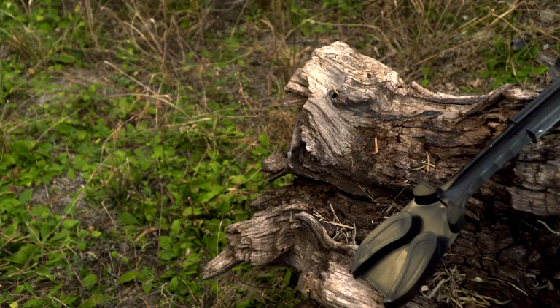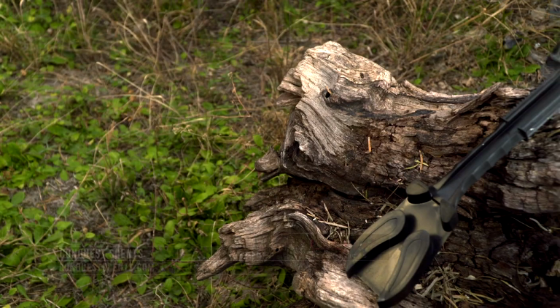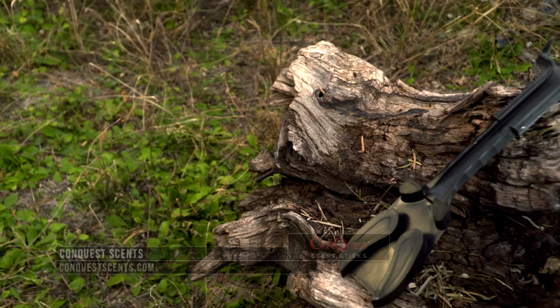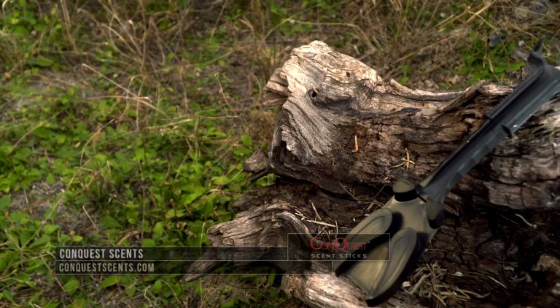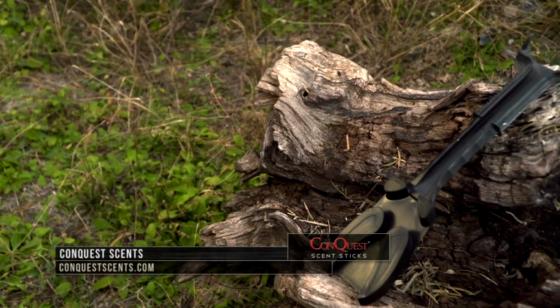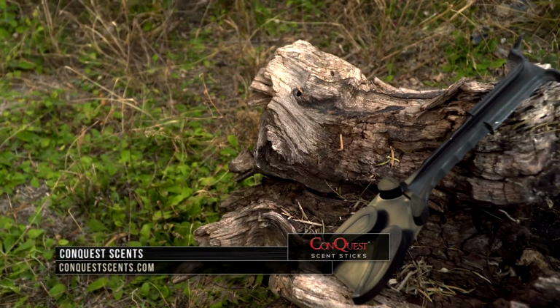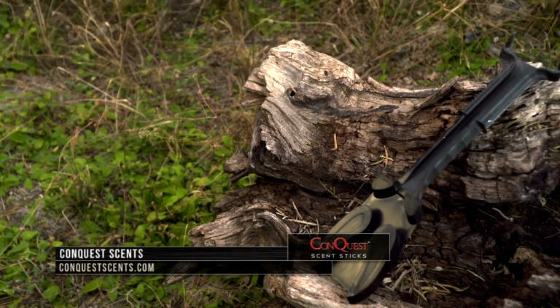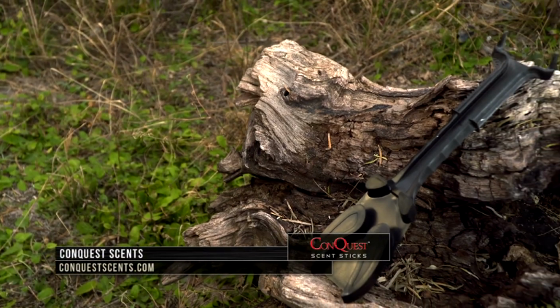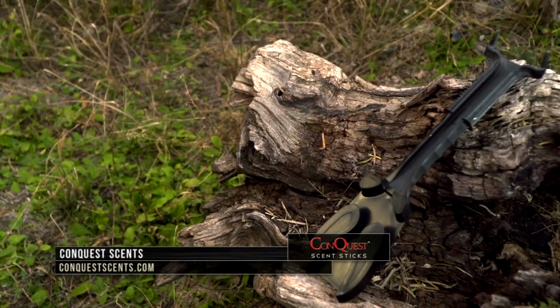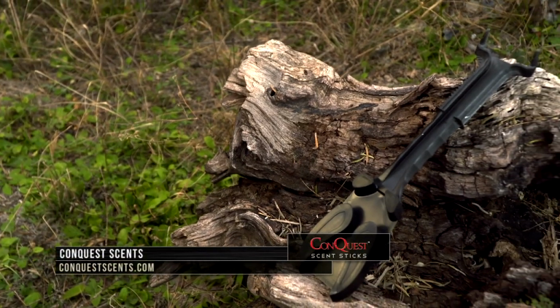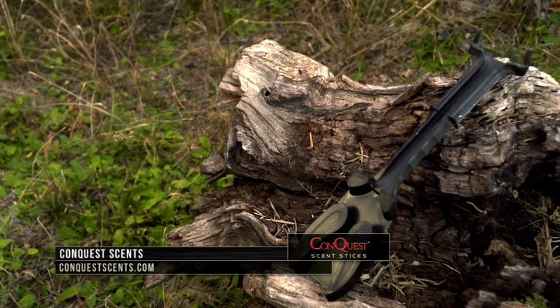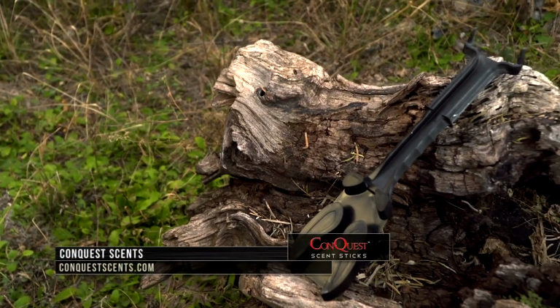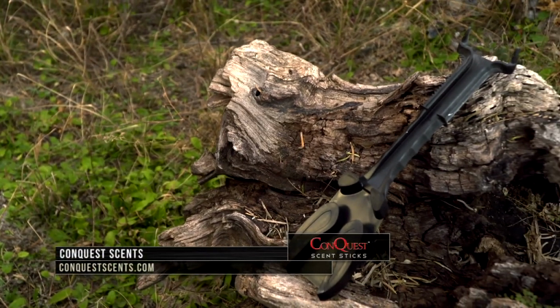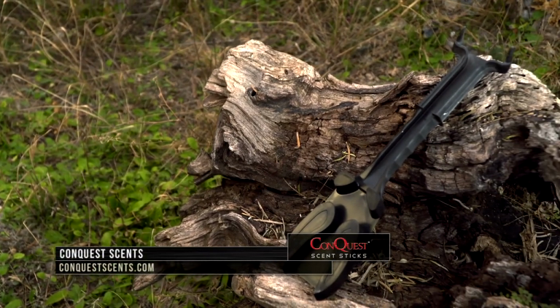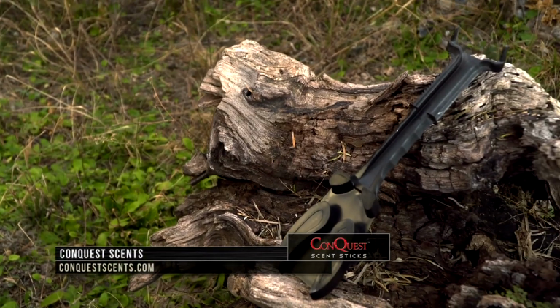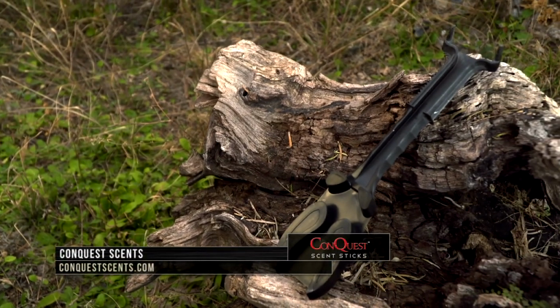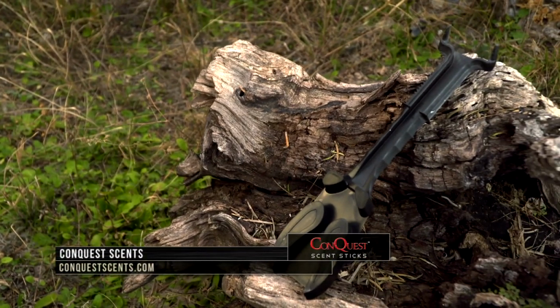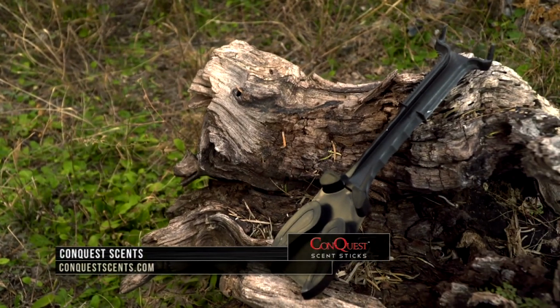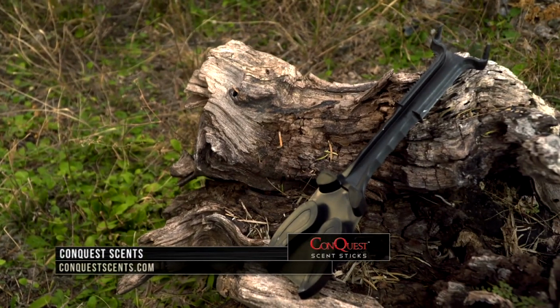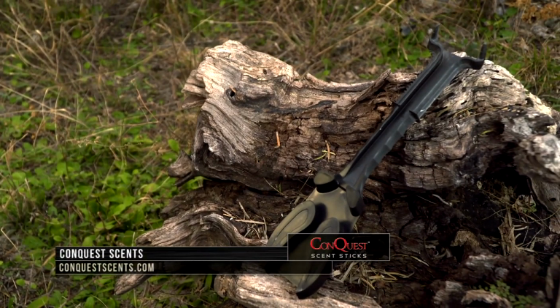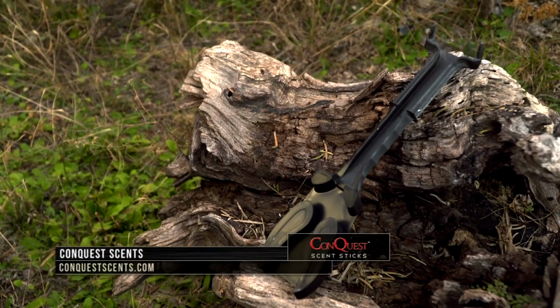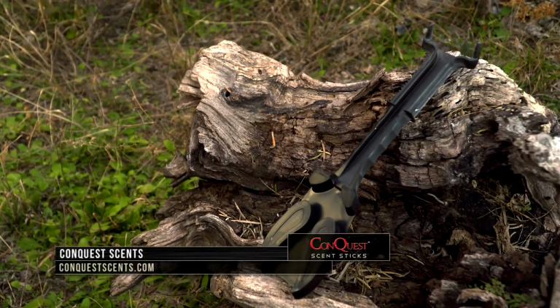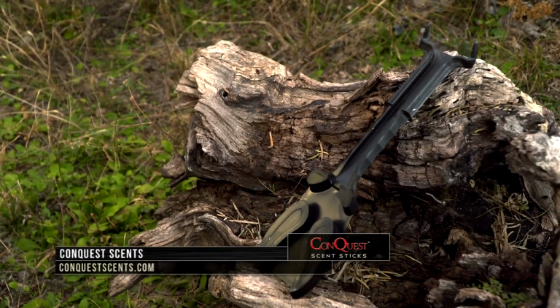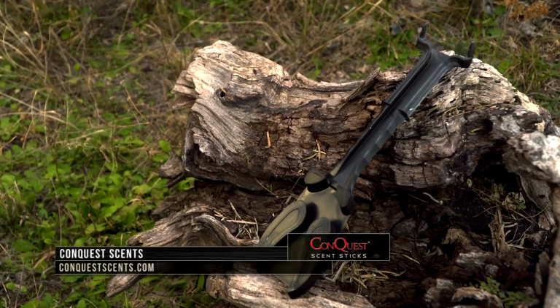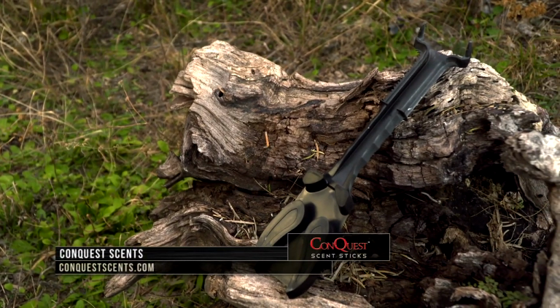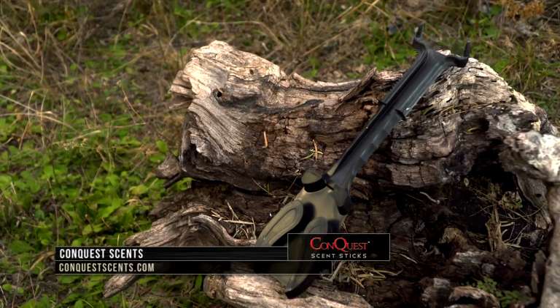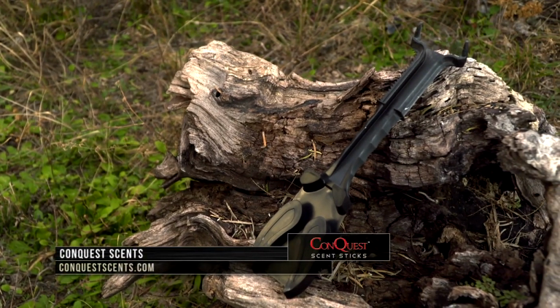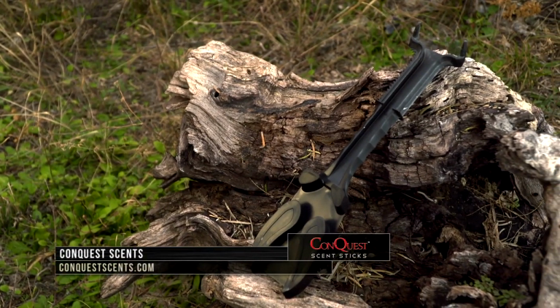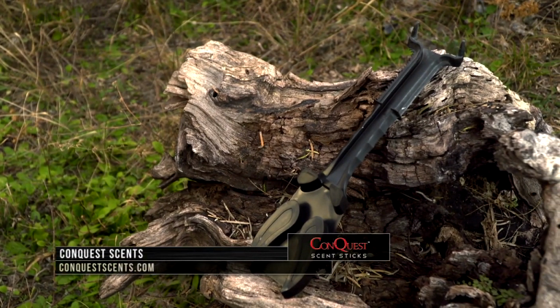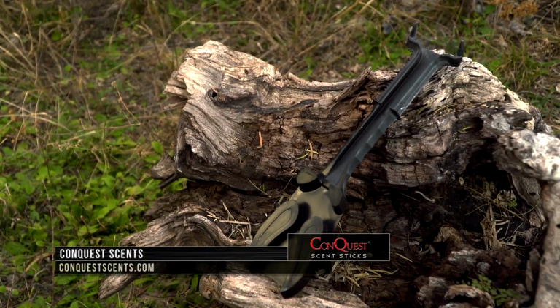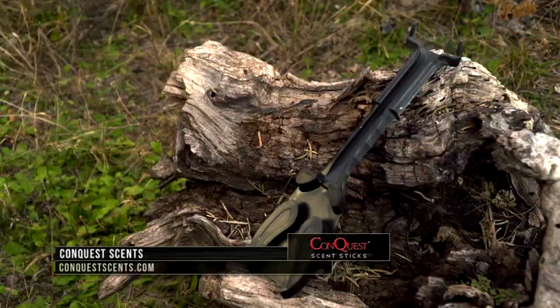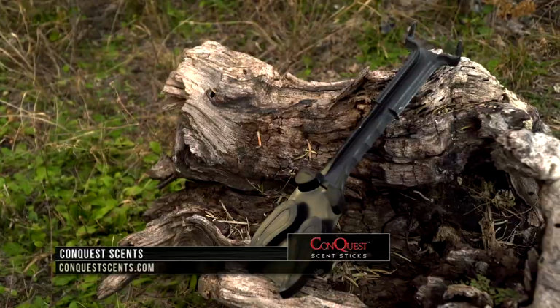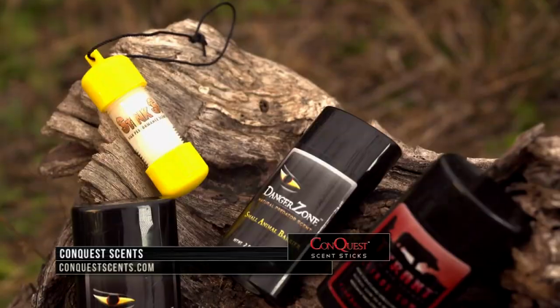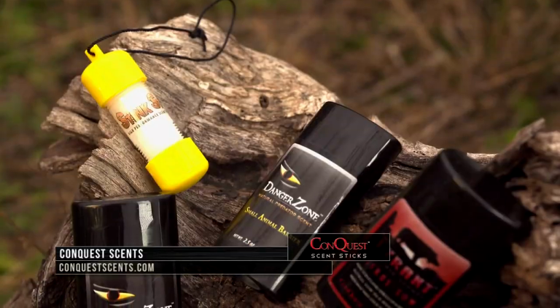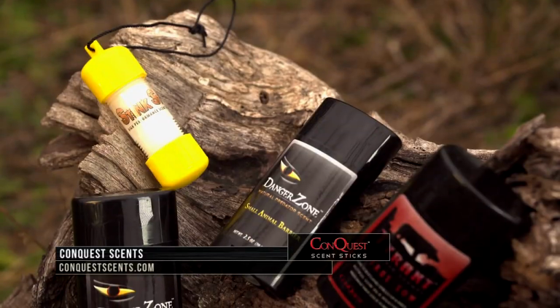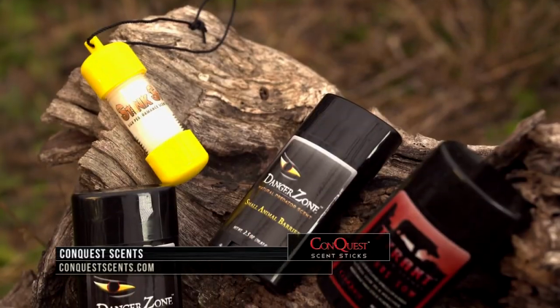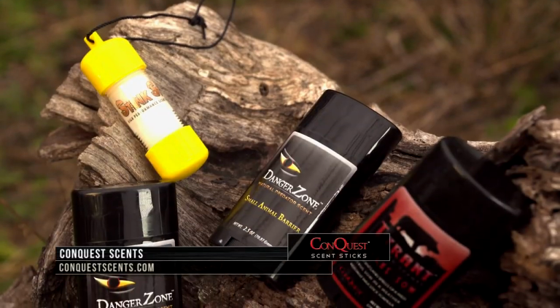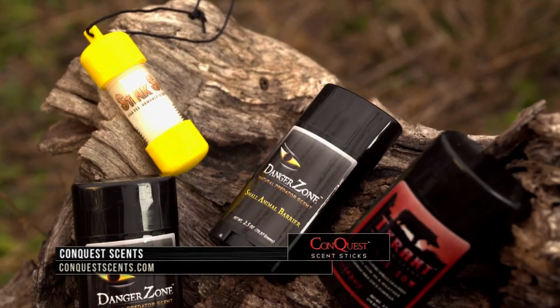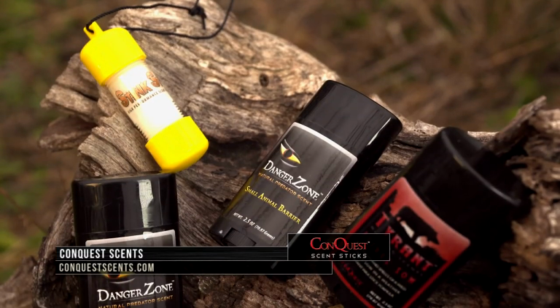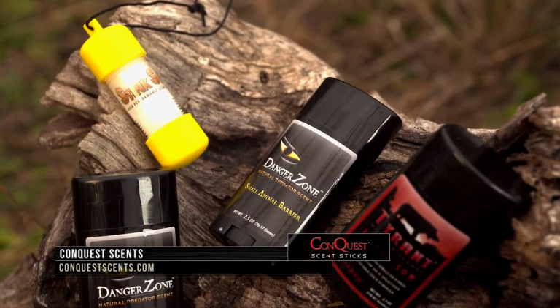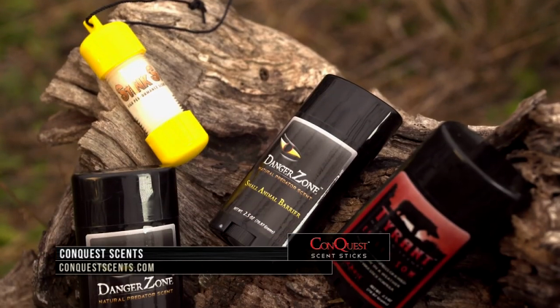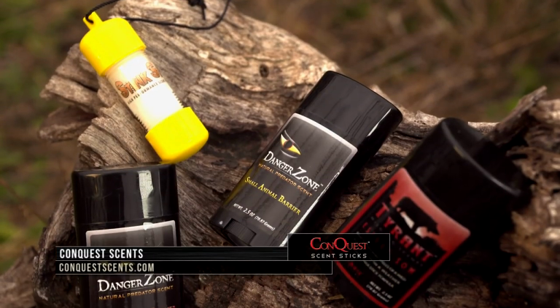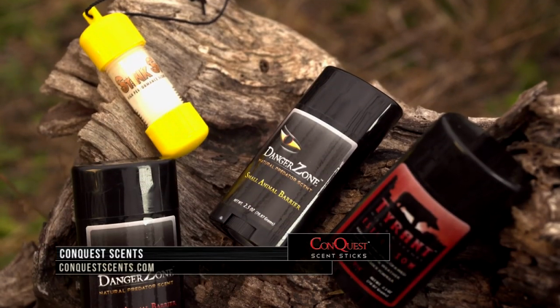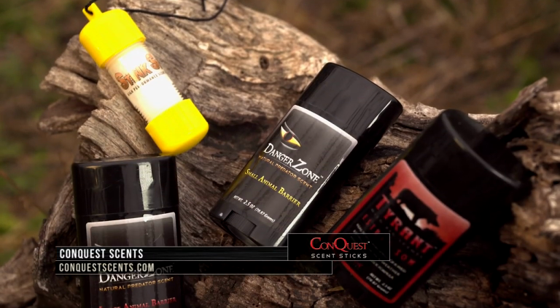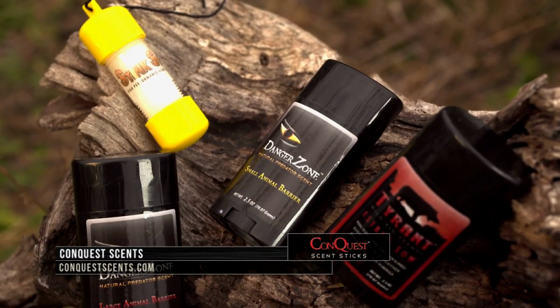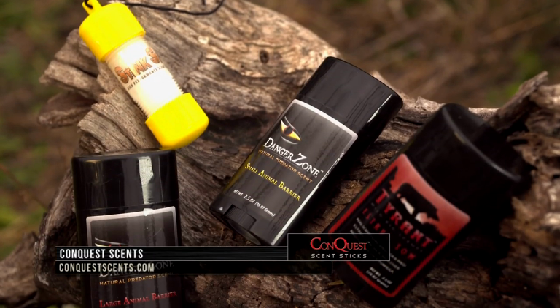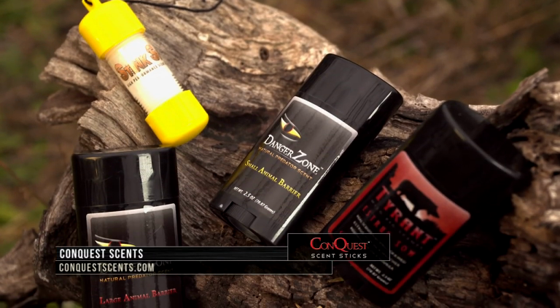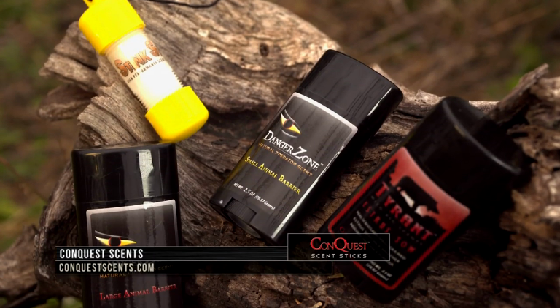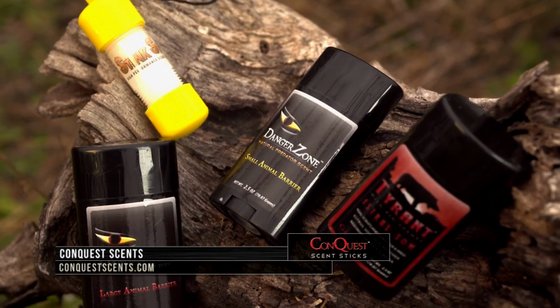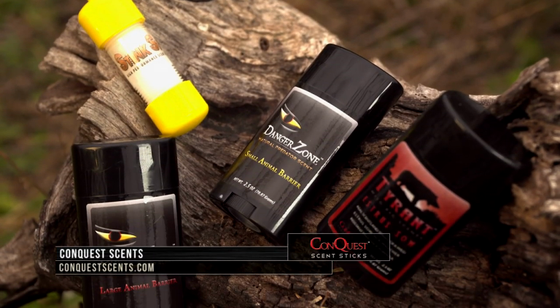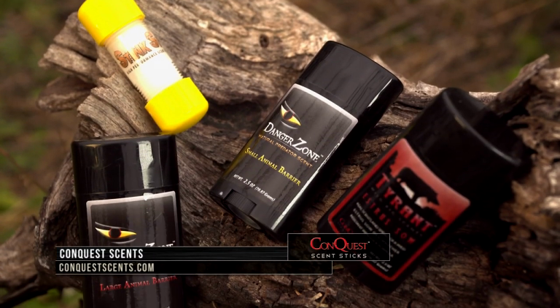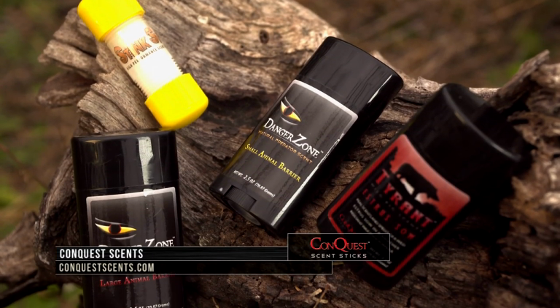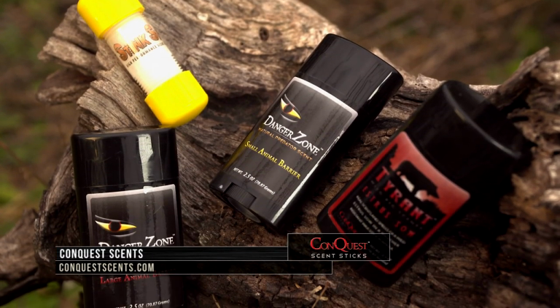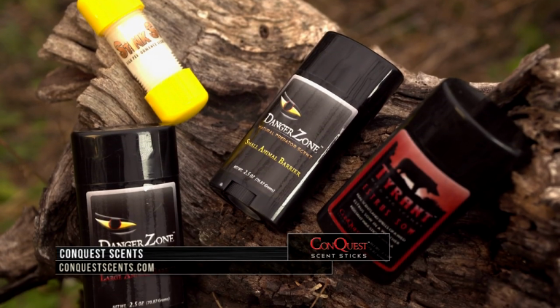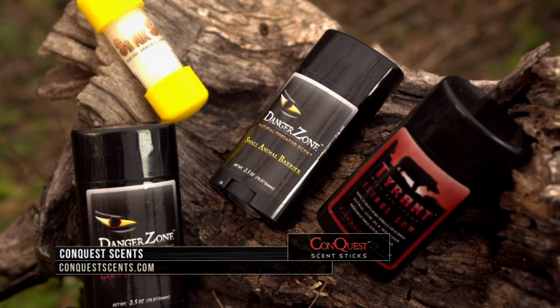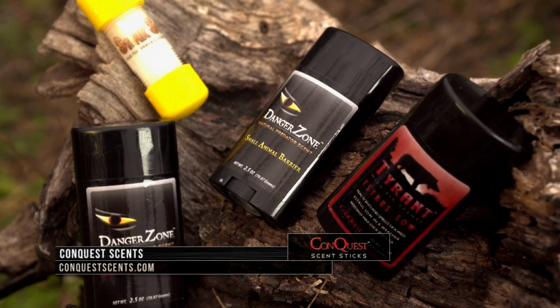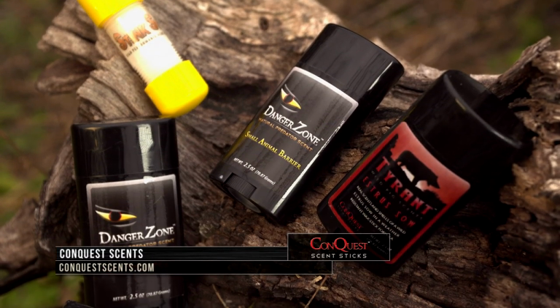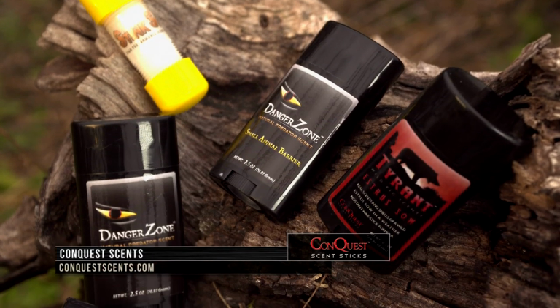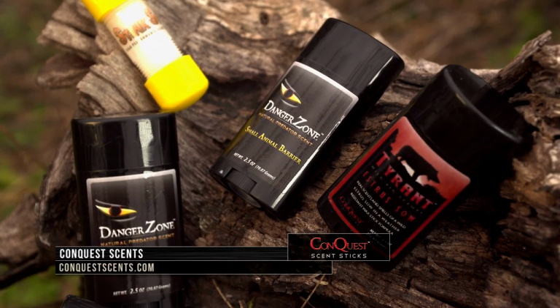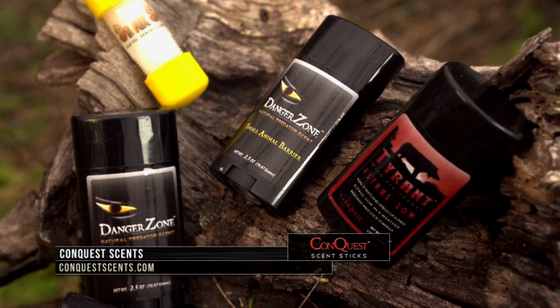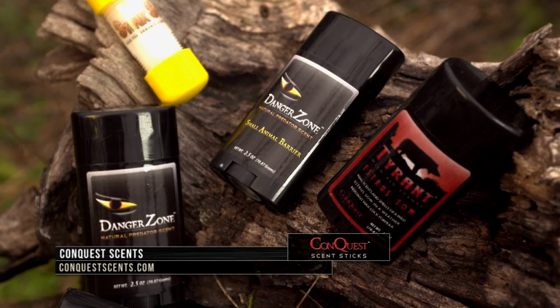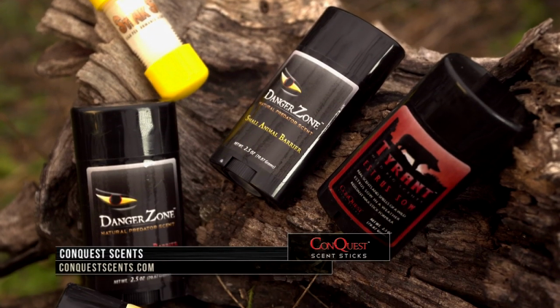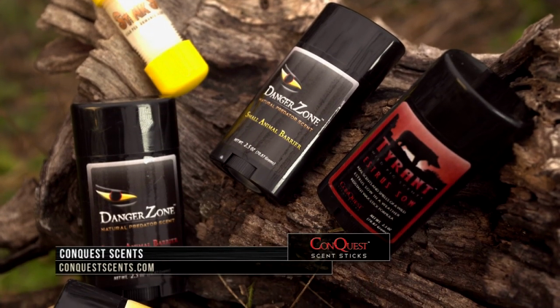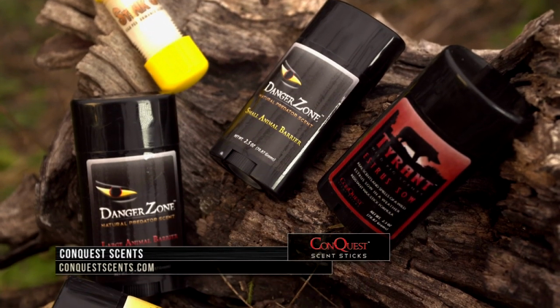Check out ConquestScents.com for the Scrape Maker, as well as all their different kinds of hunting scents and attractants.